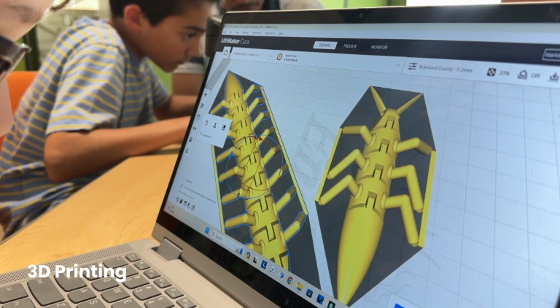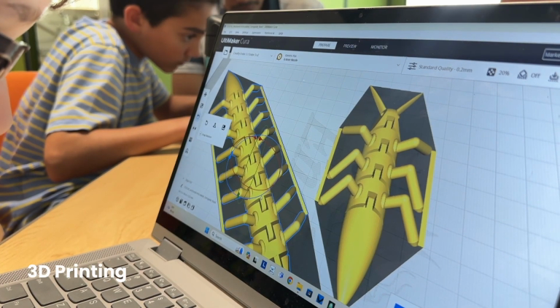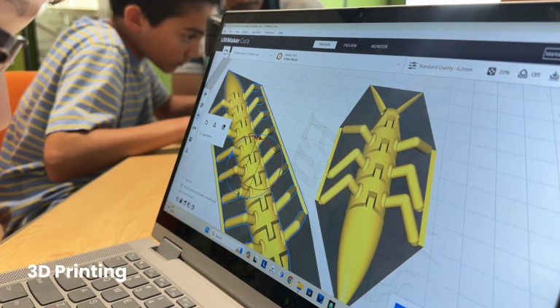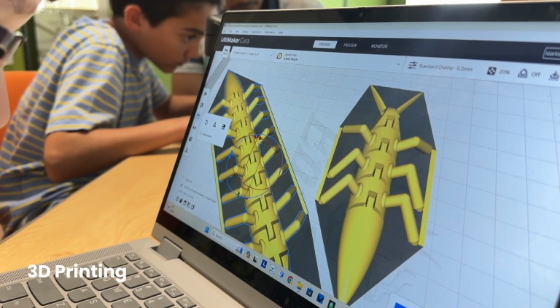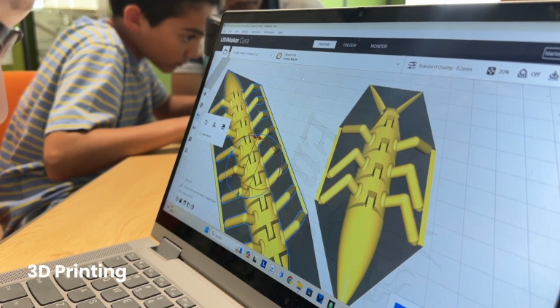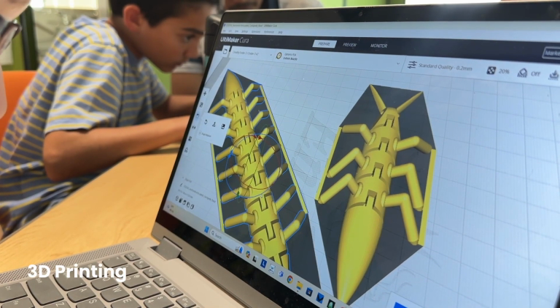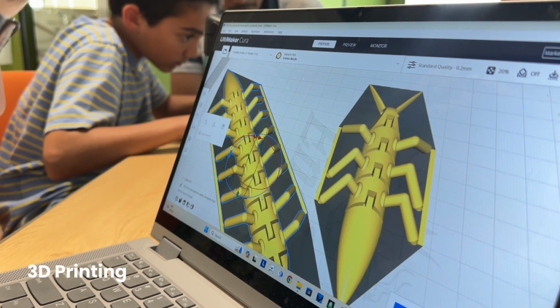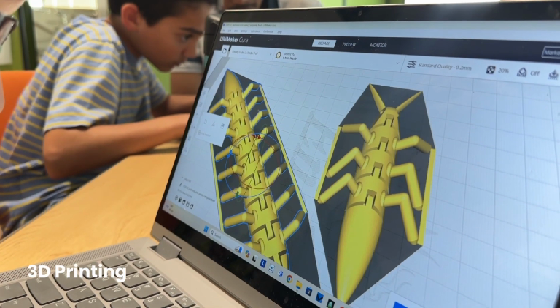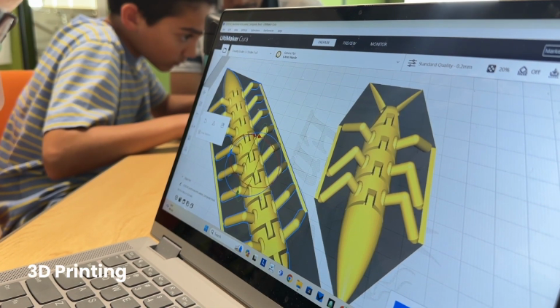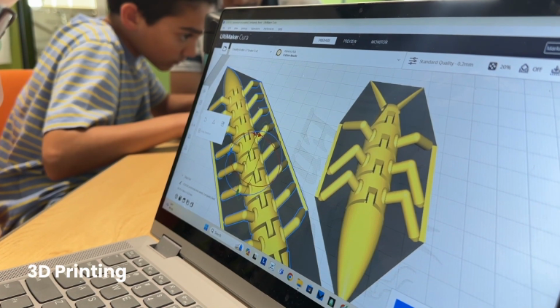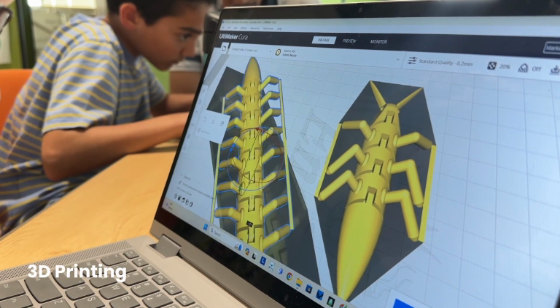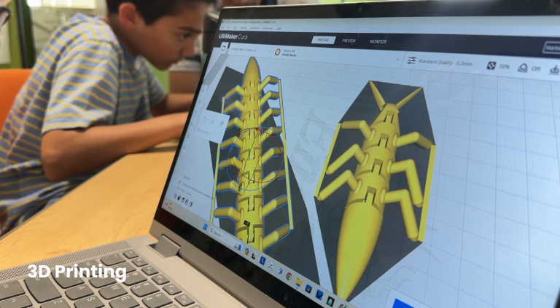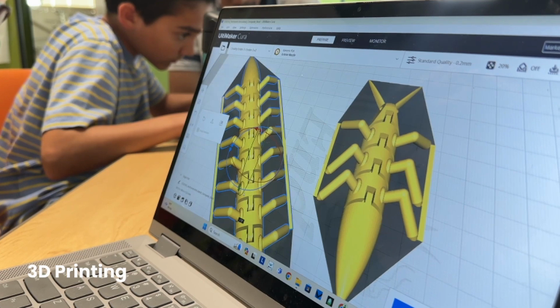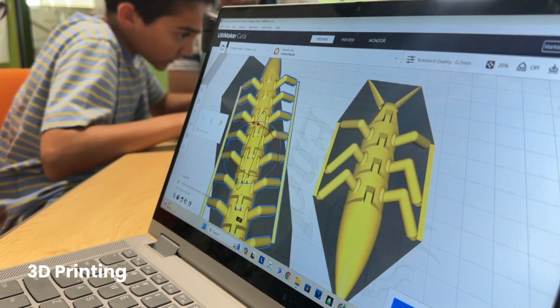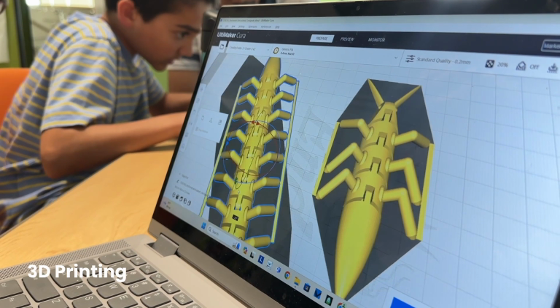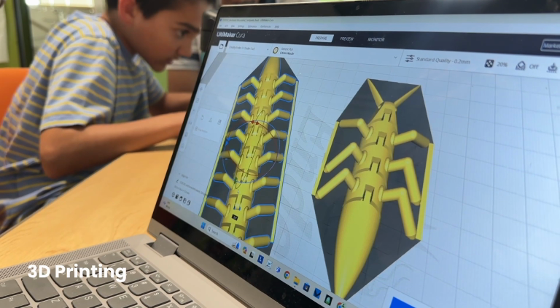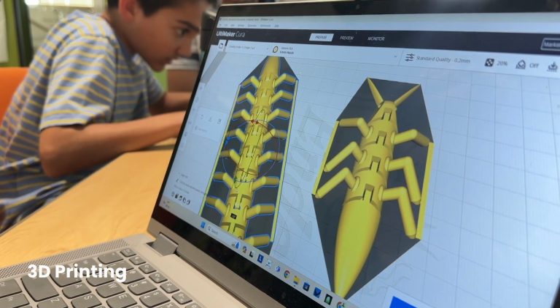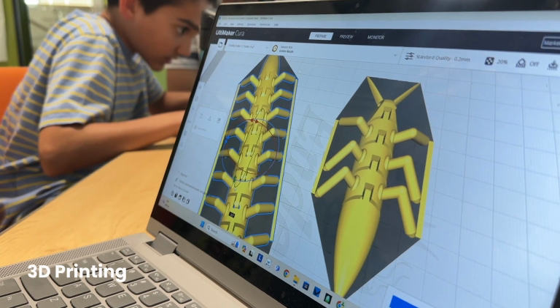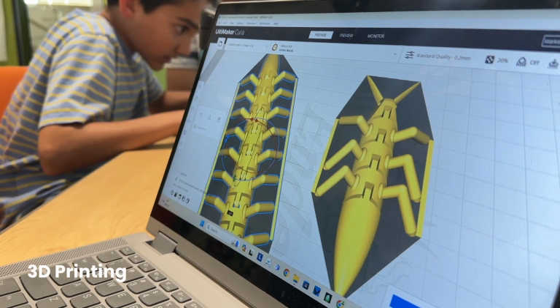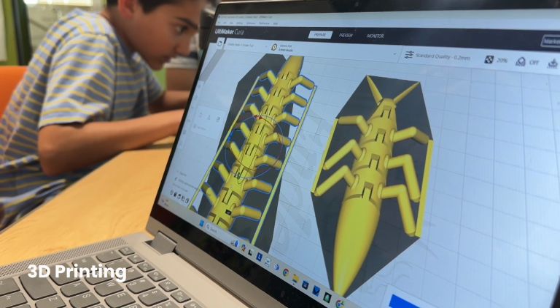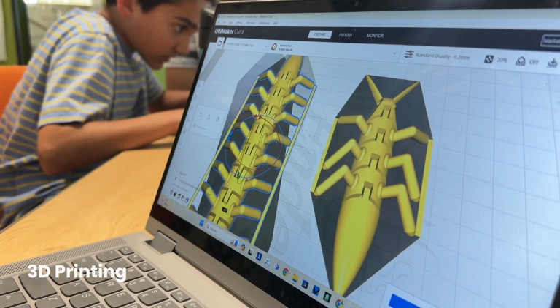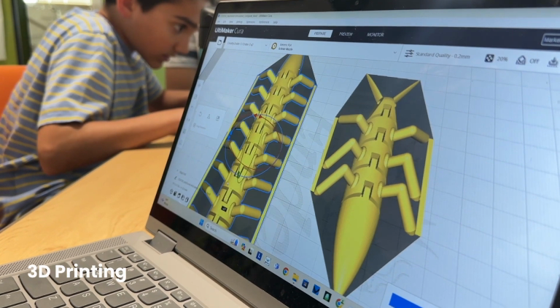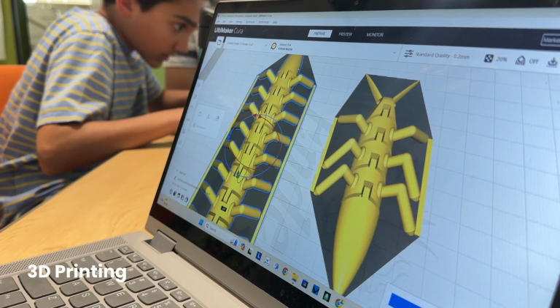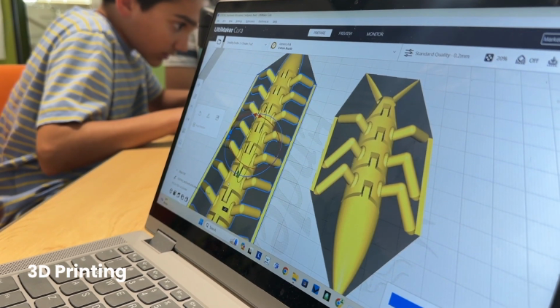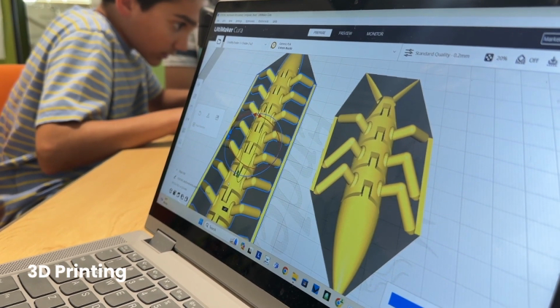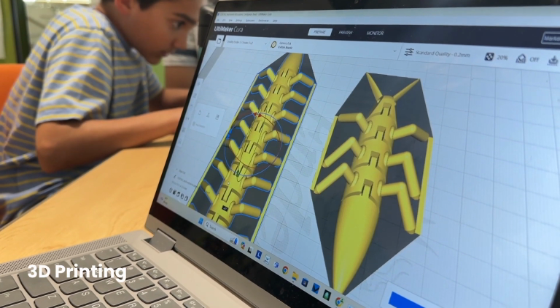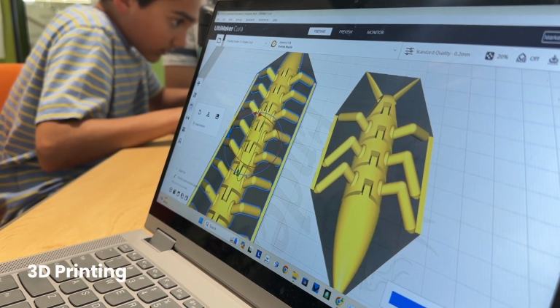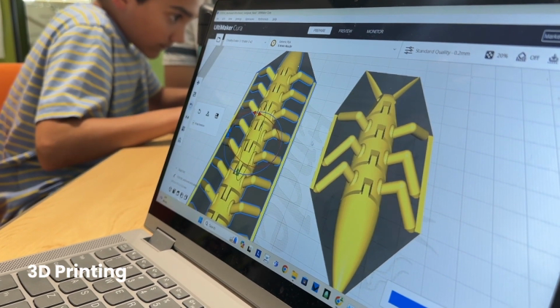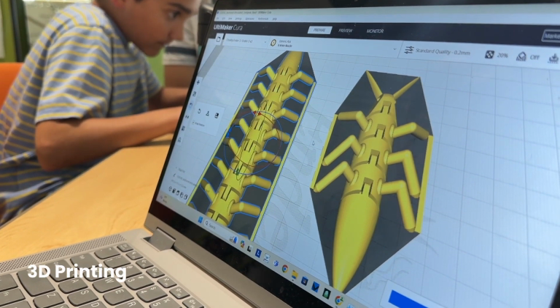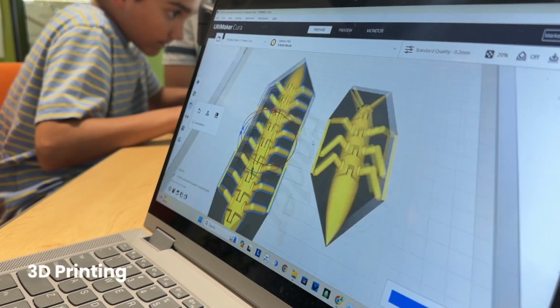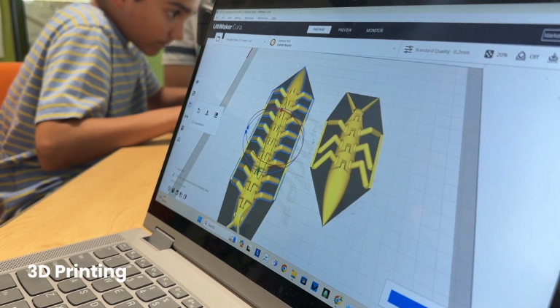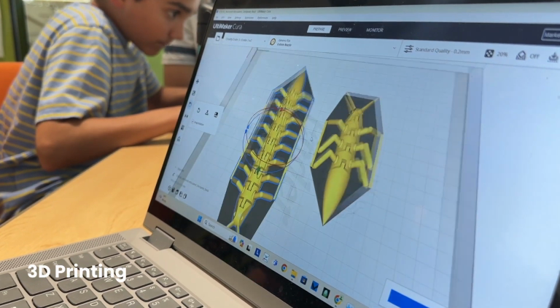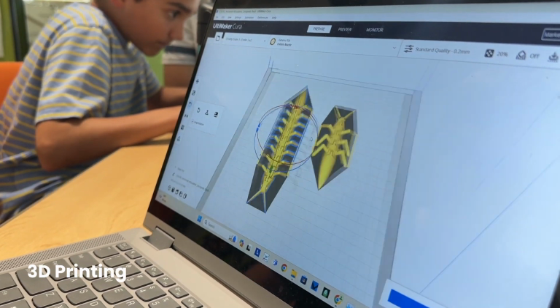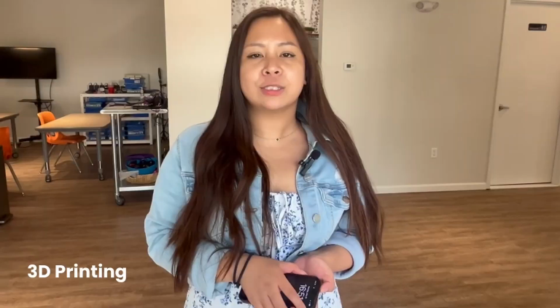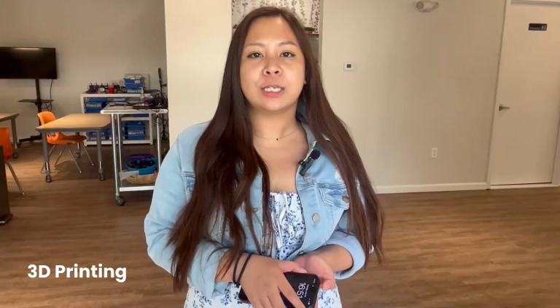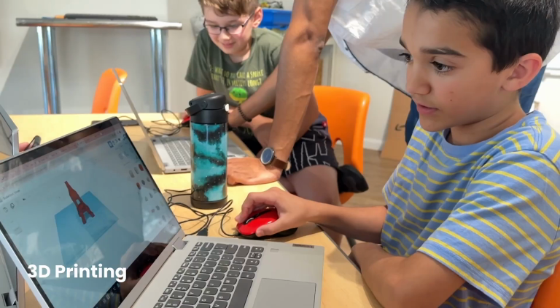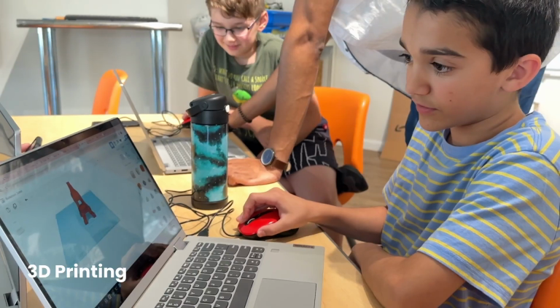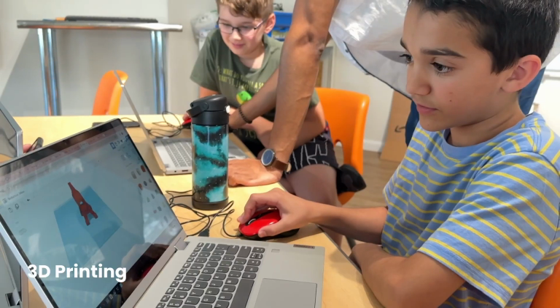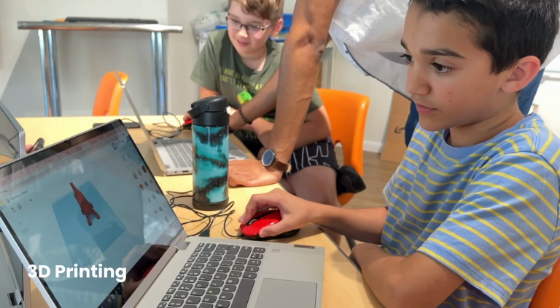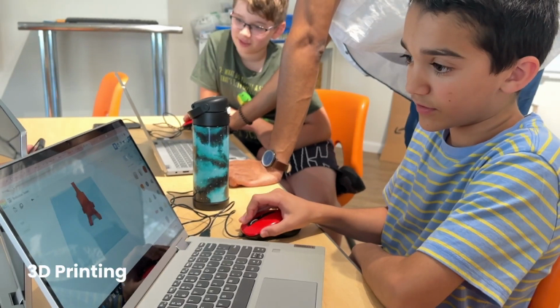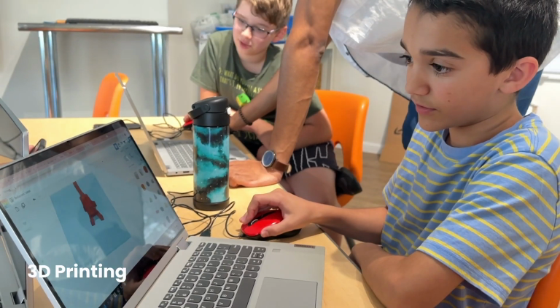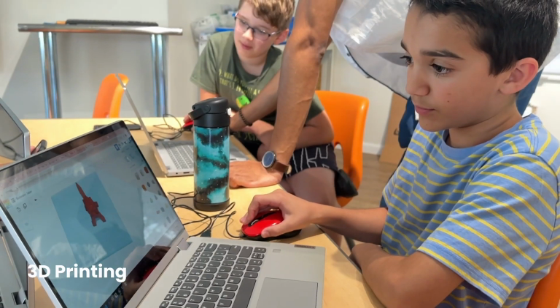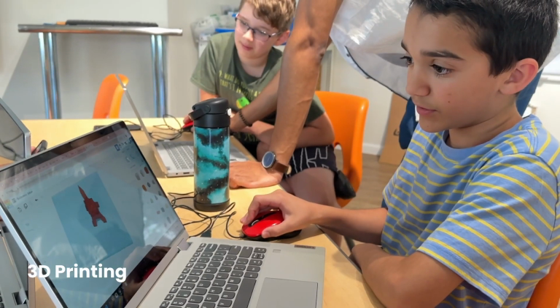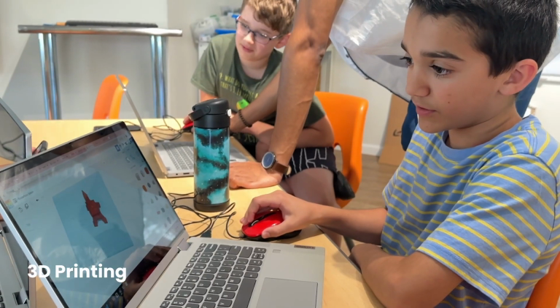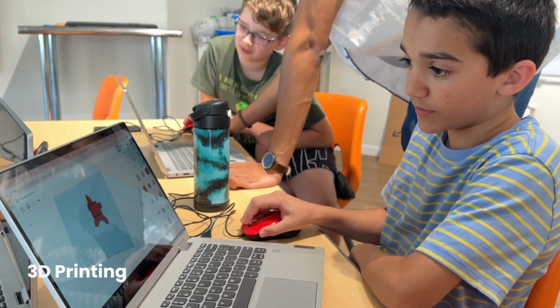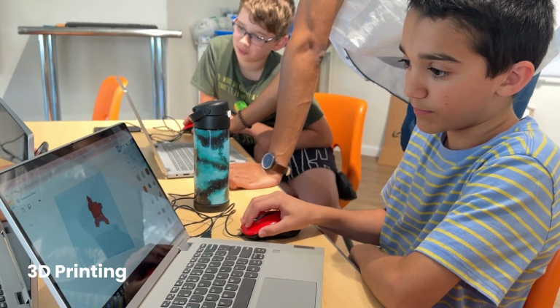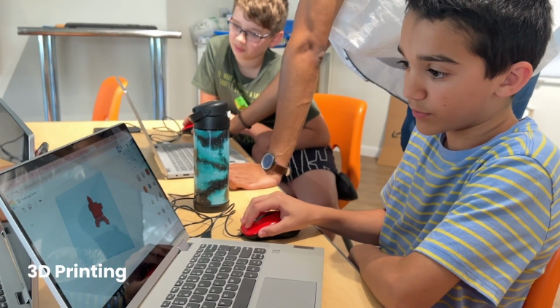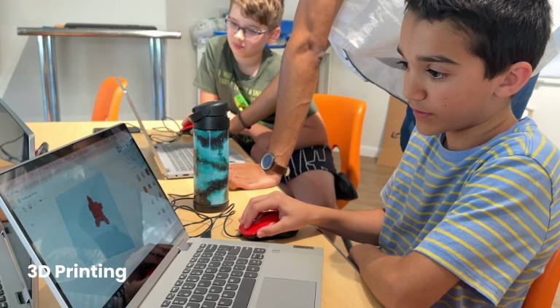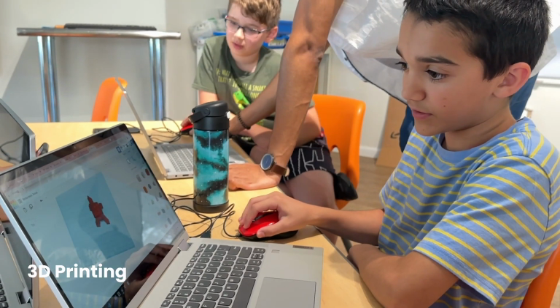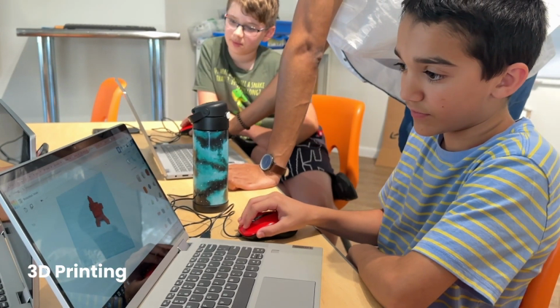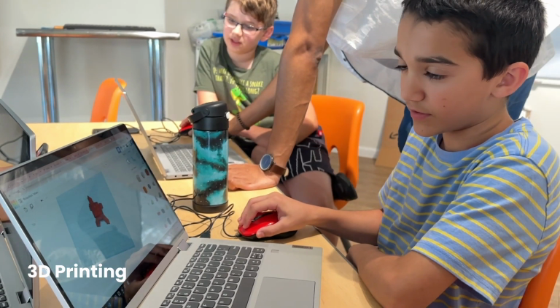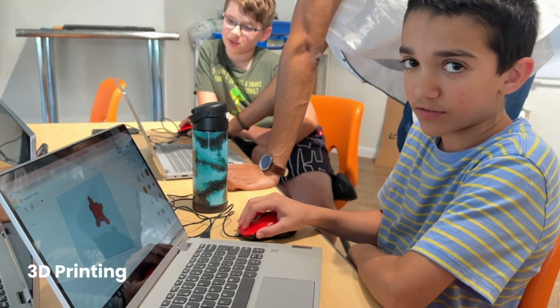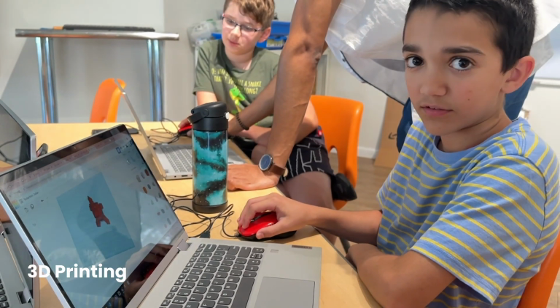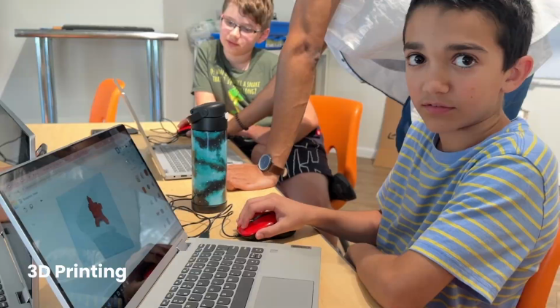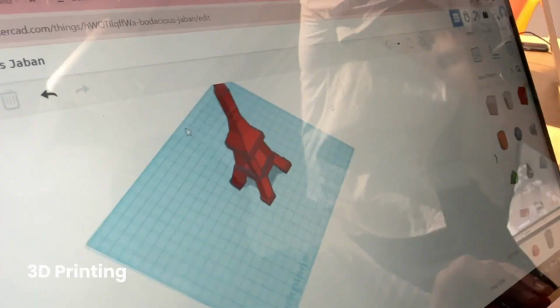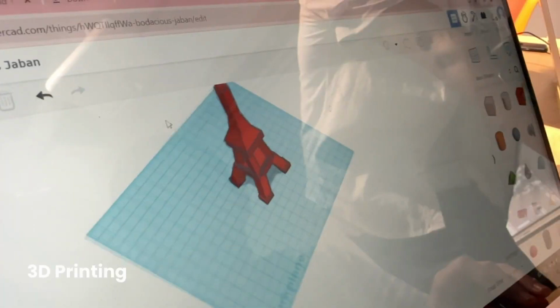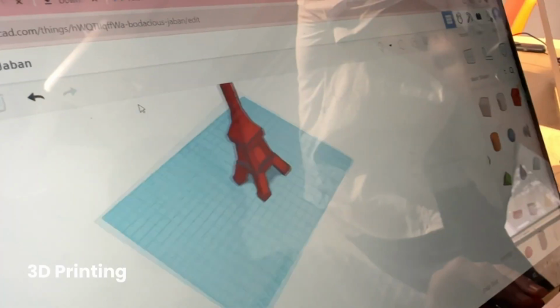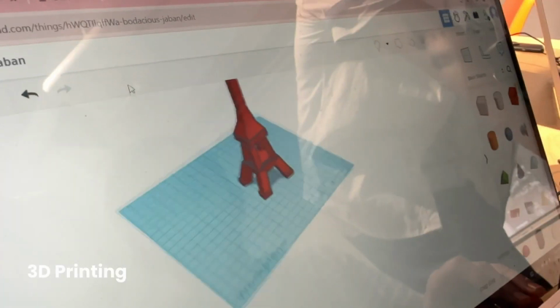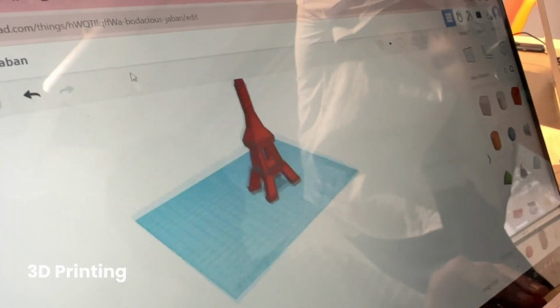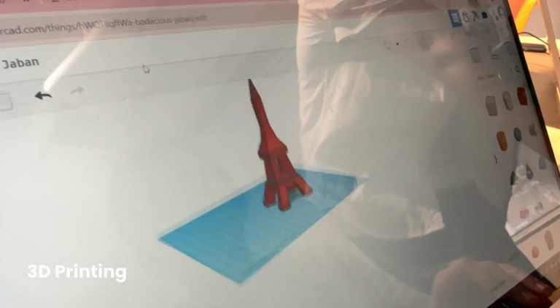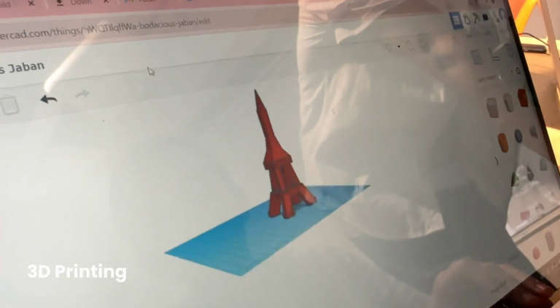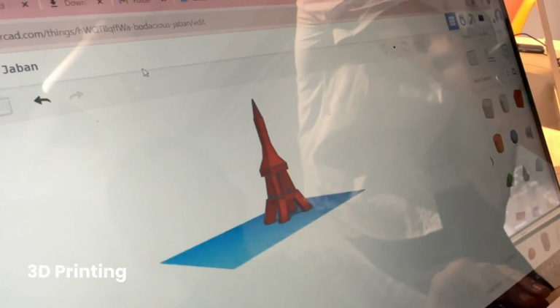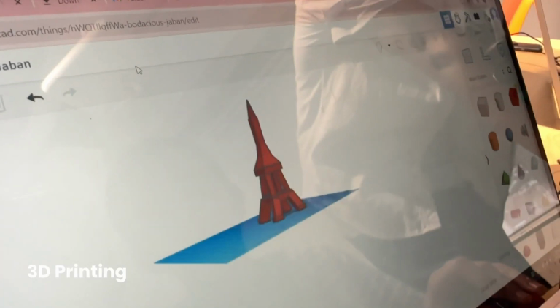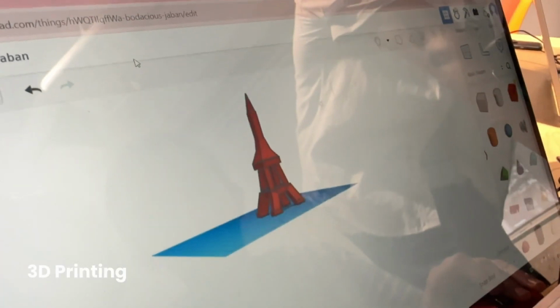By the end of each class, they'll not only have a tangible creation, but also a deeper appreciation for how technology can bring ideas to life.